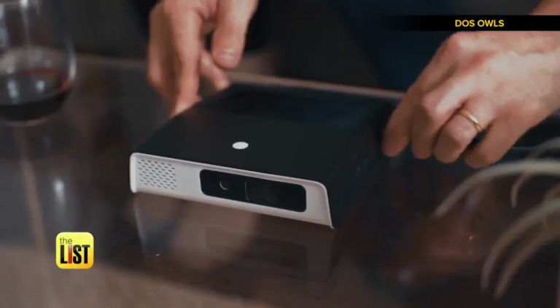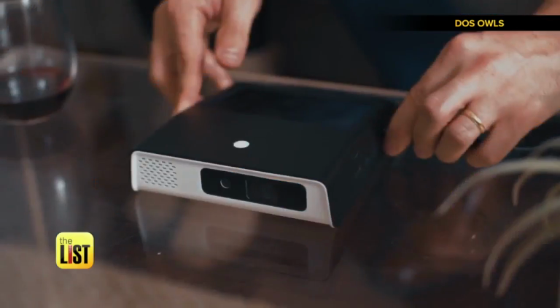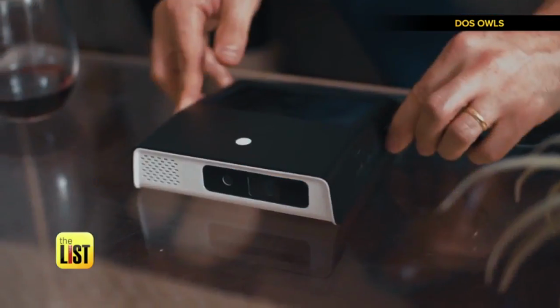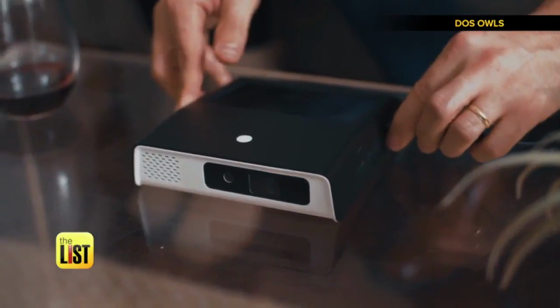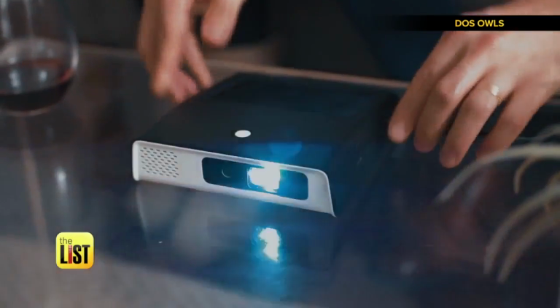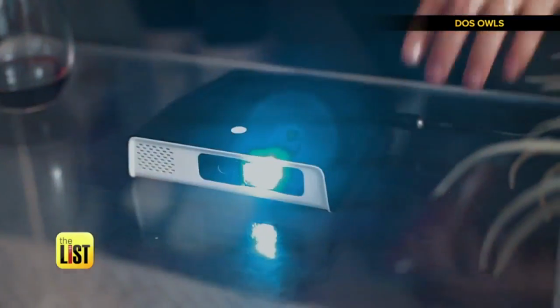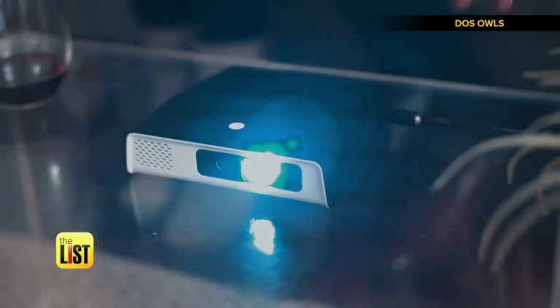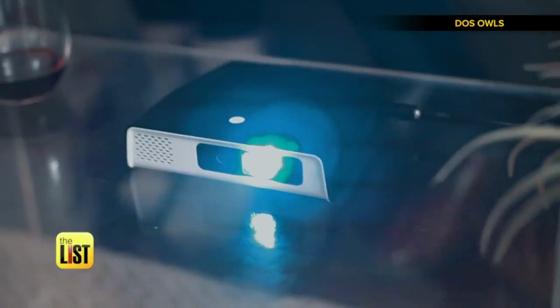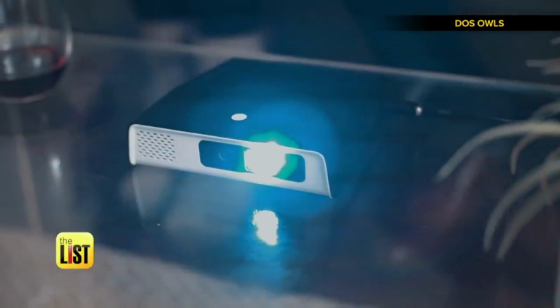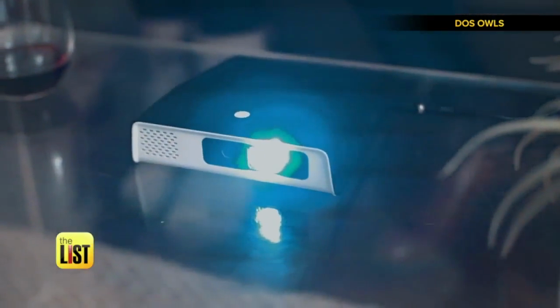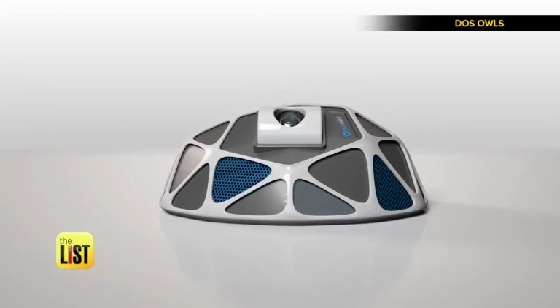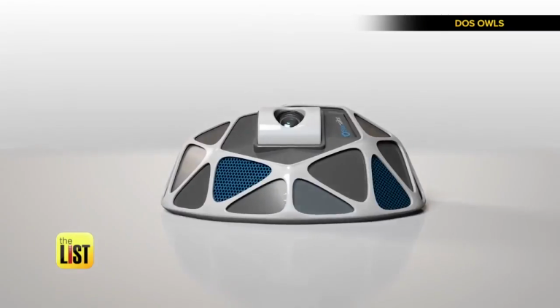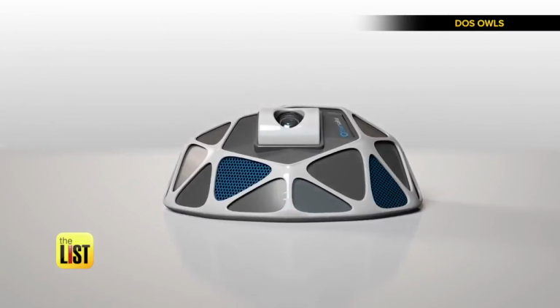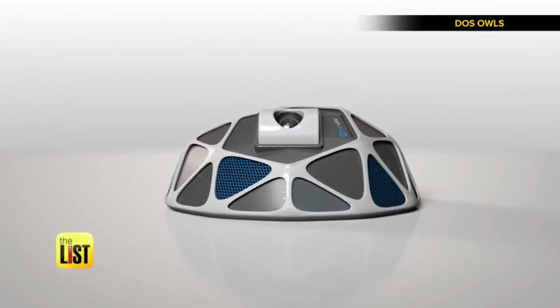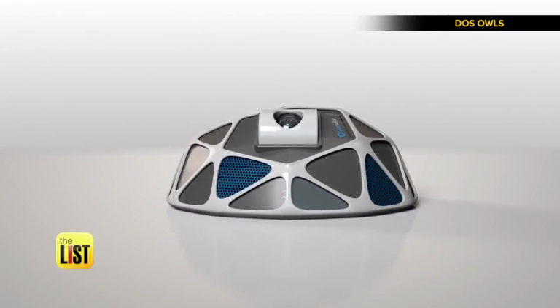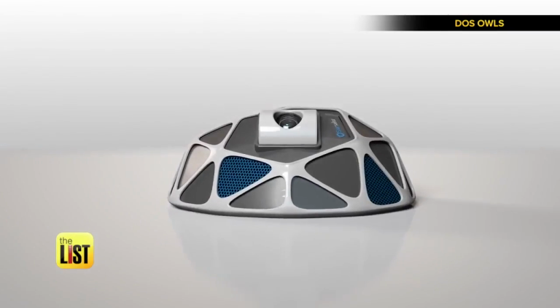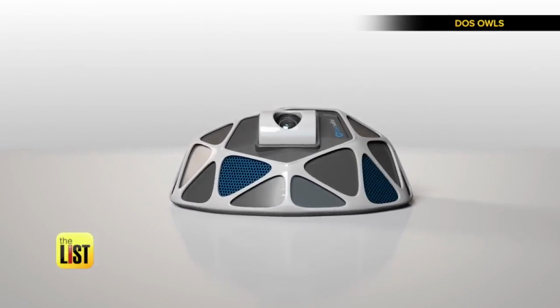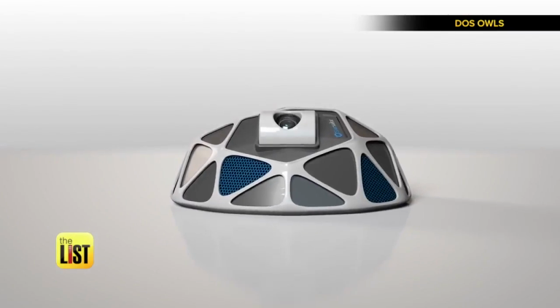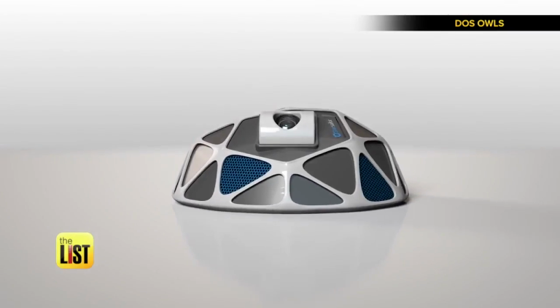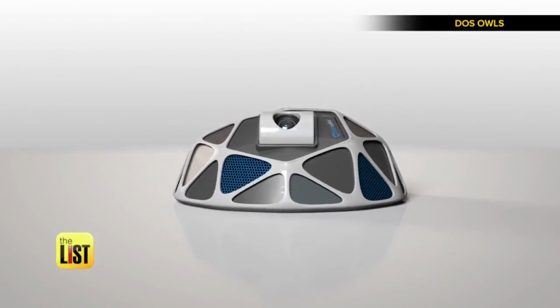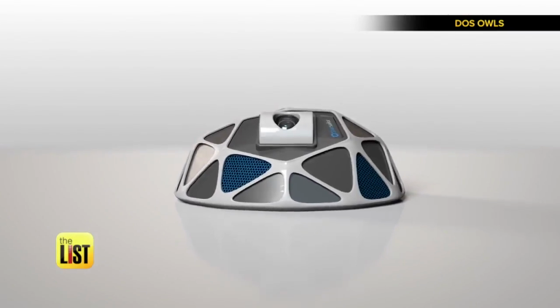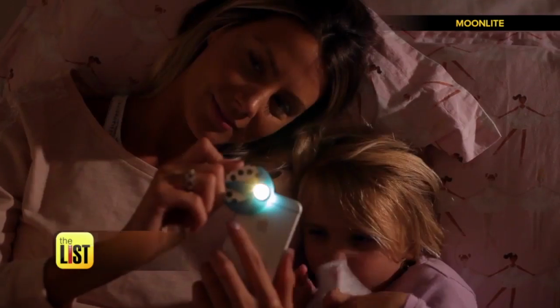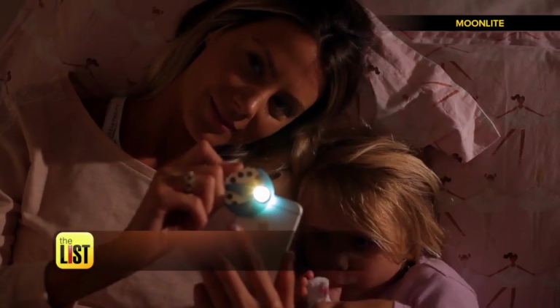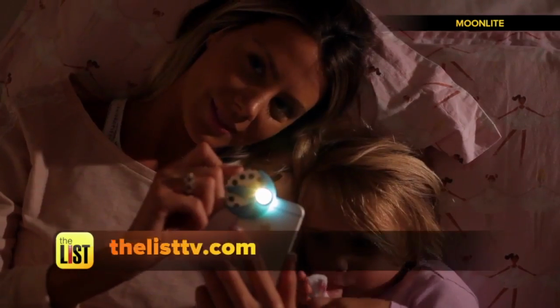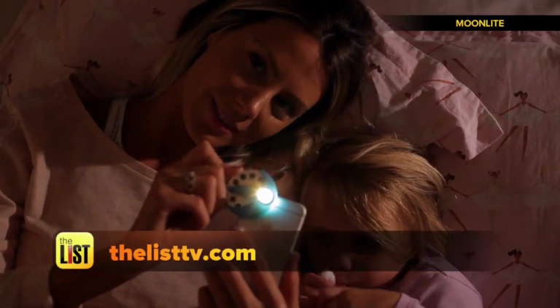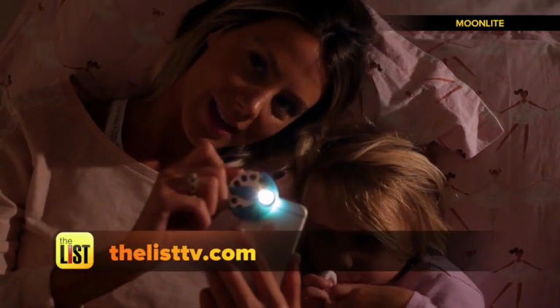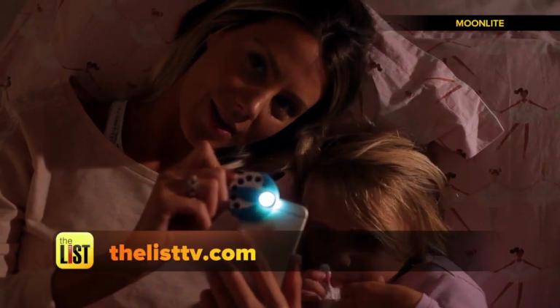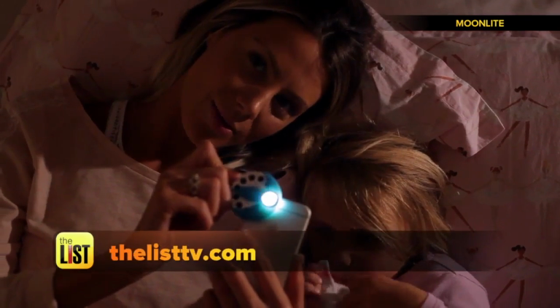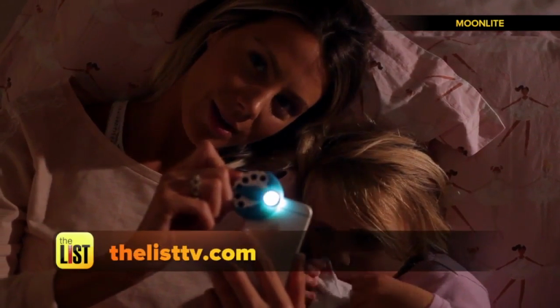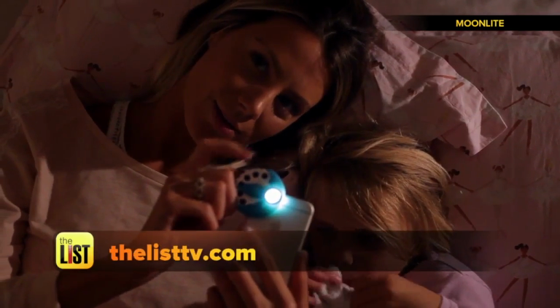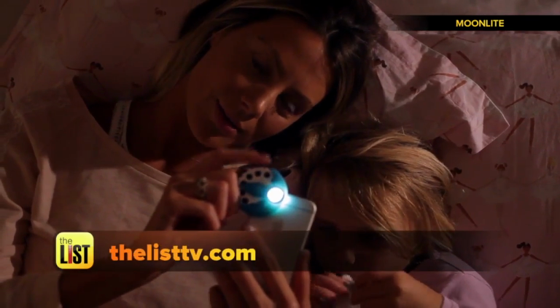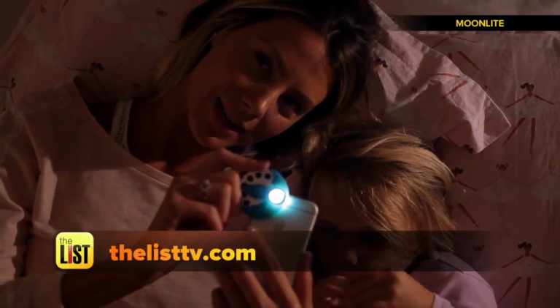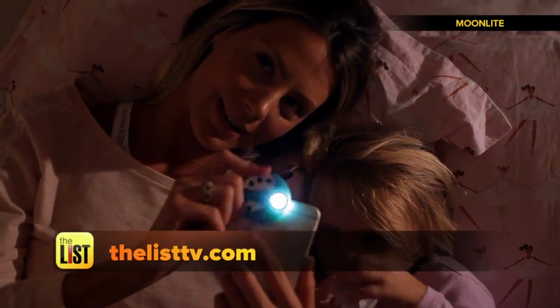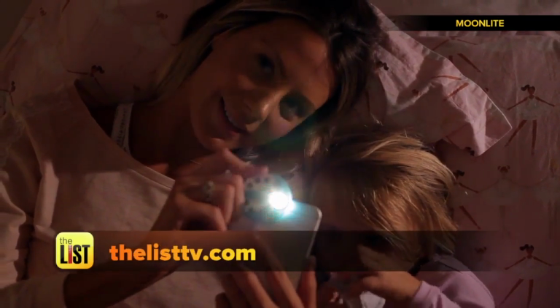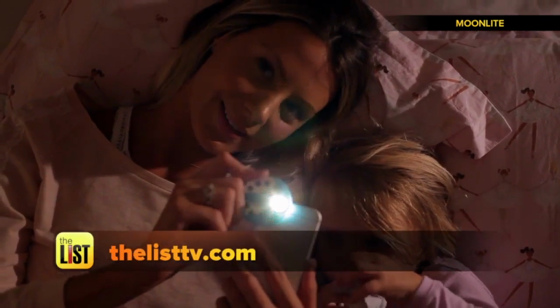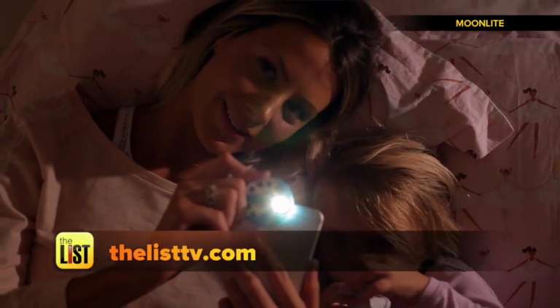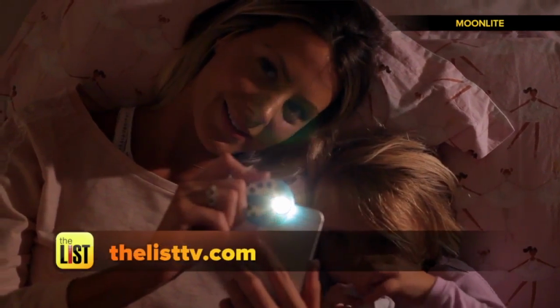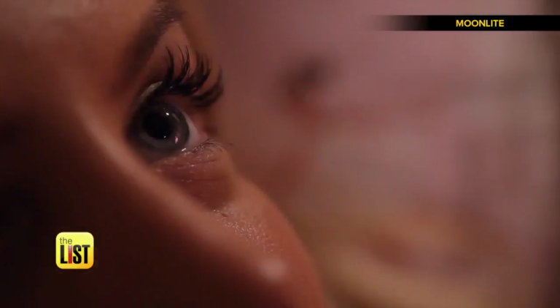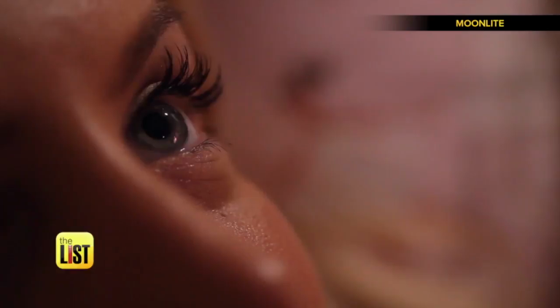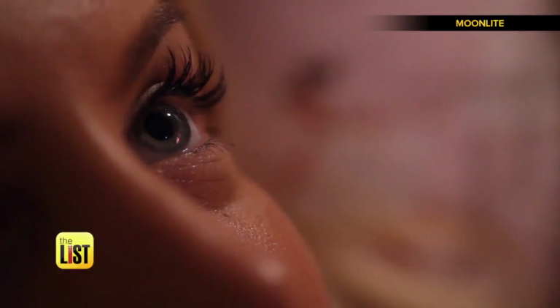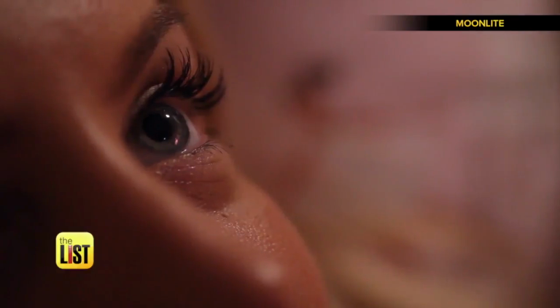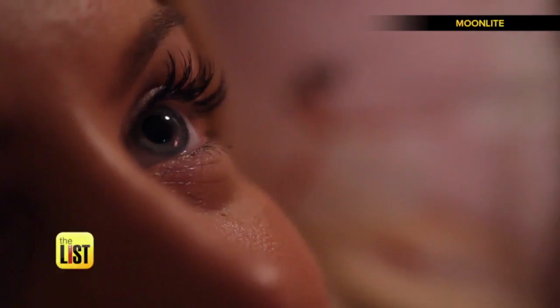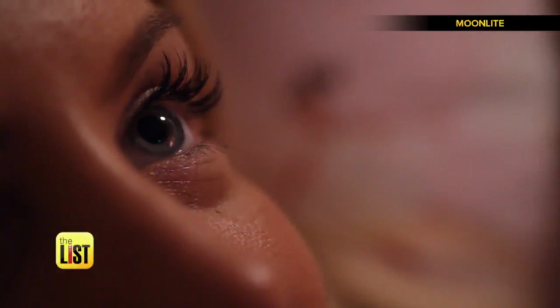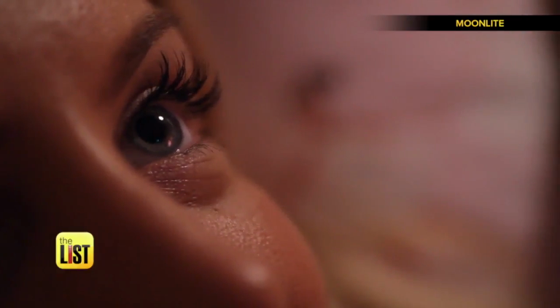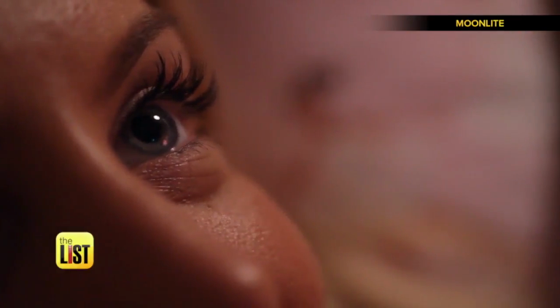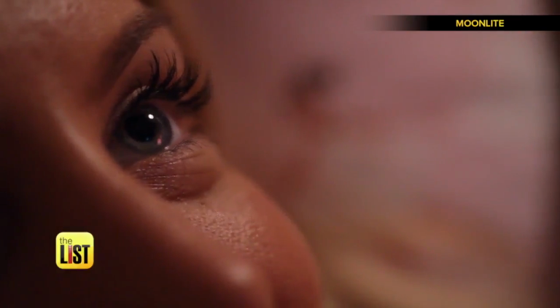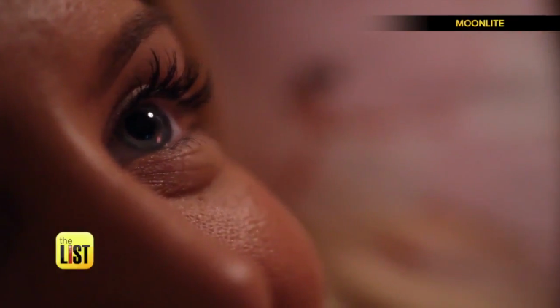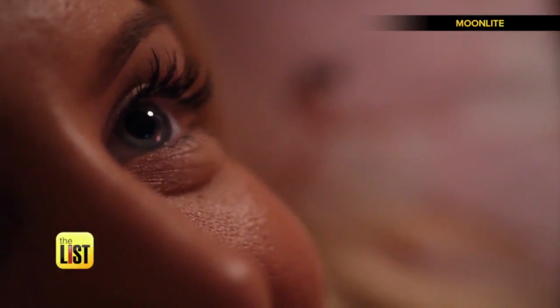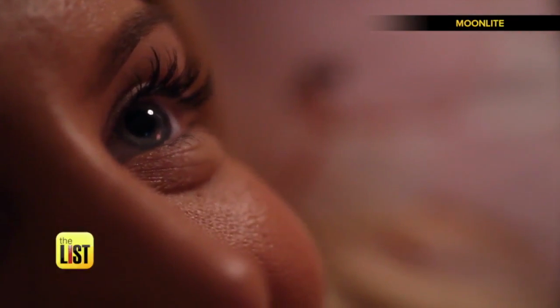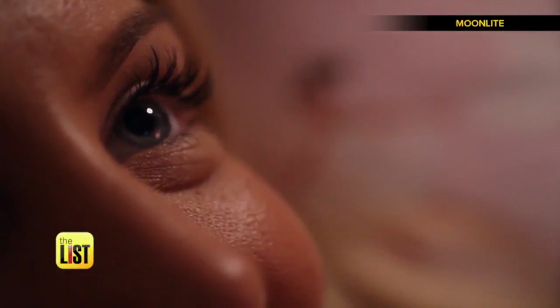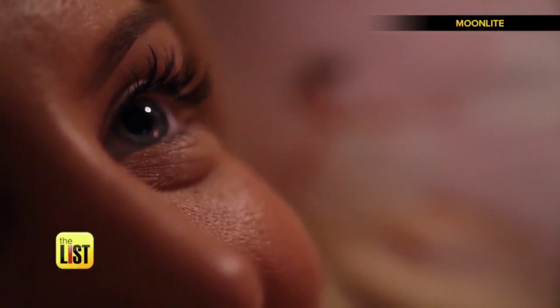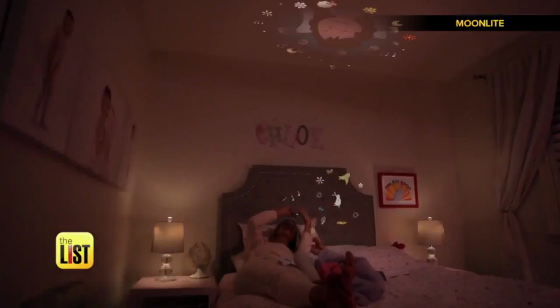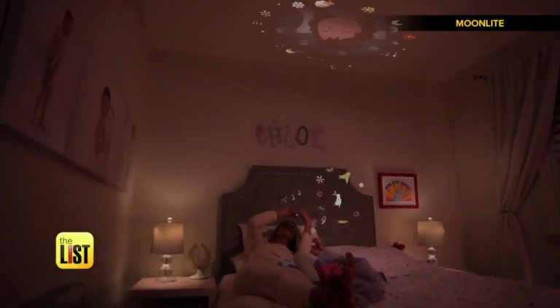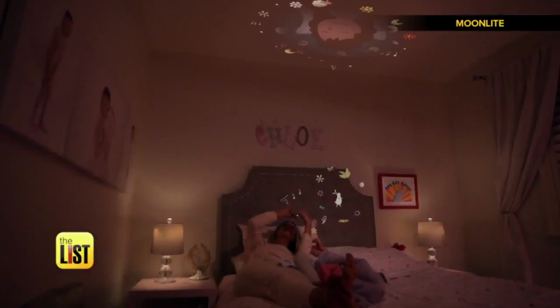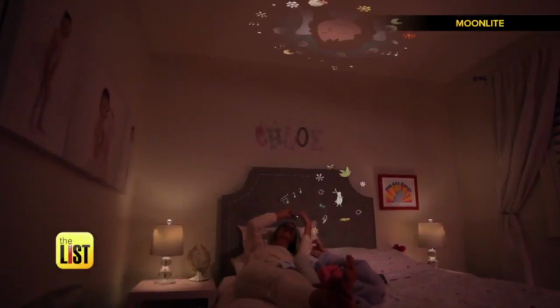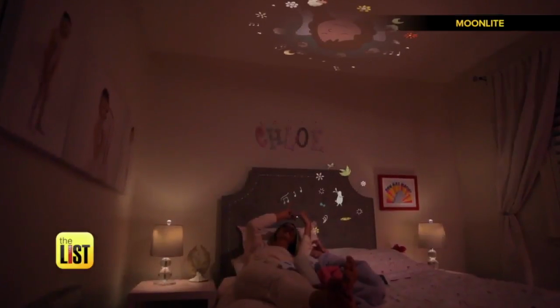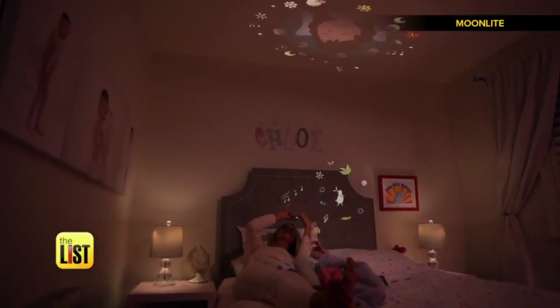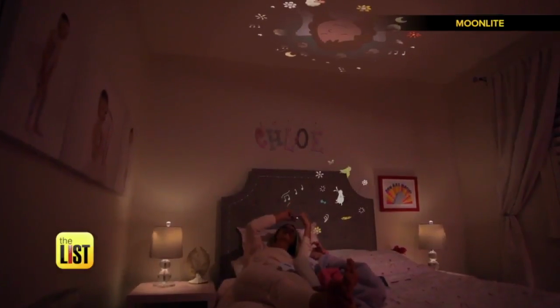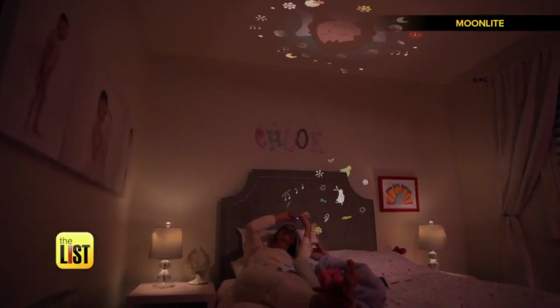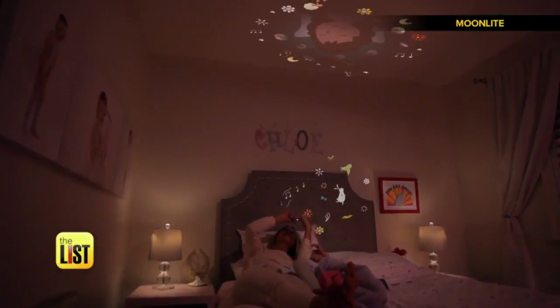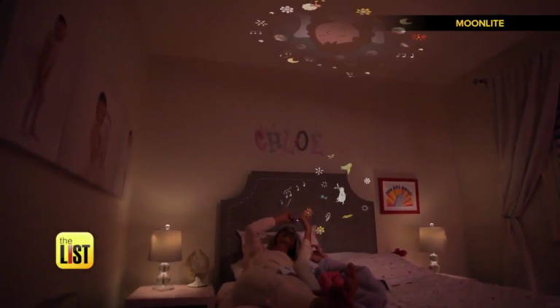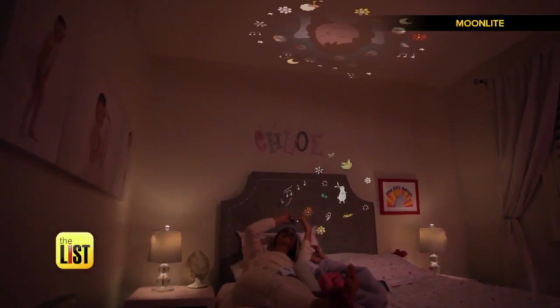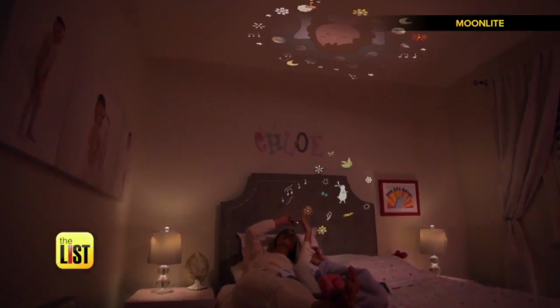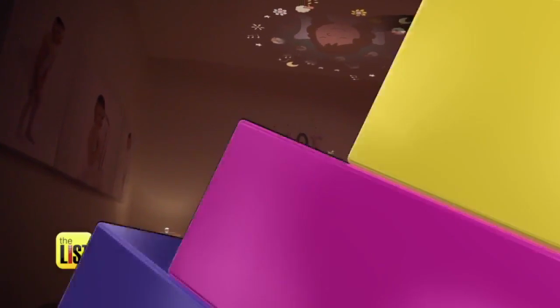For more info on all these products, head over to TheListTV.com. Projecting the future on our tech list.